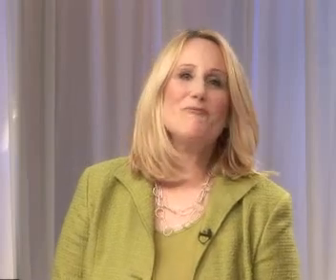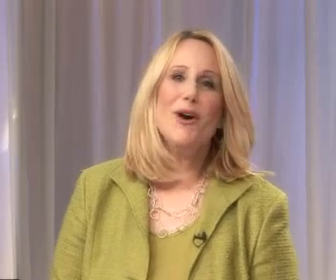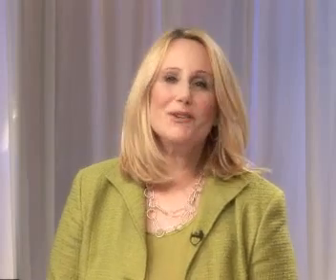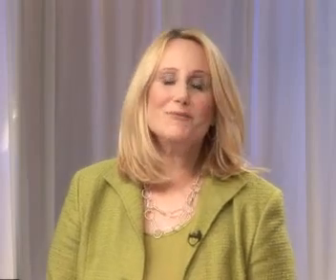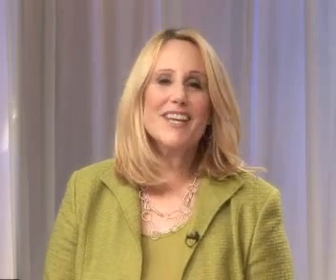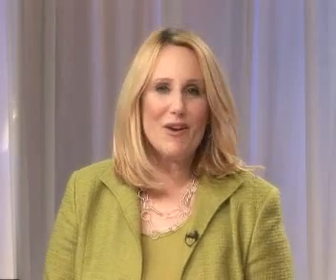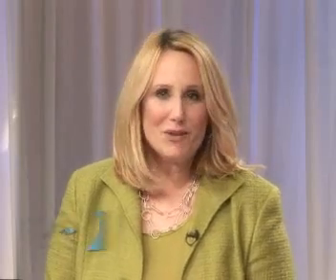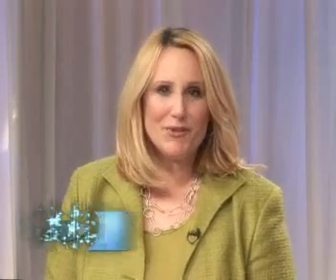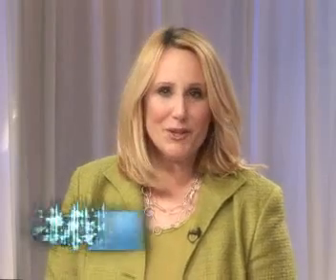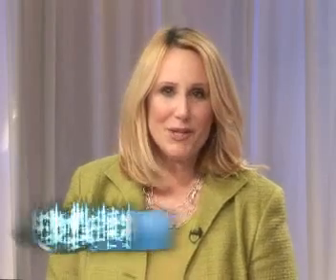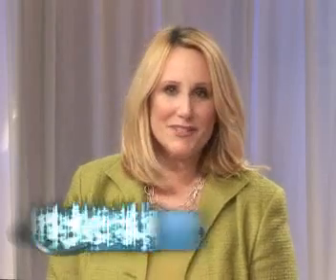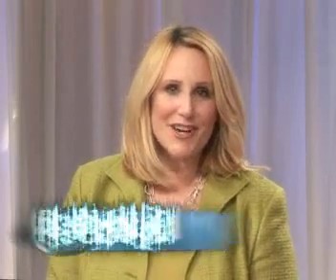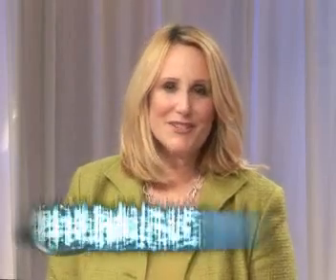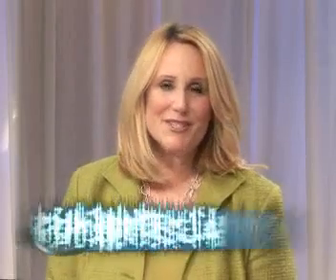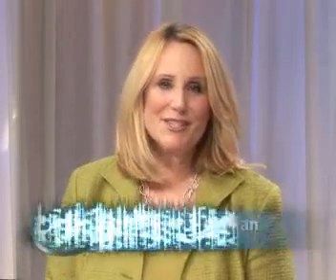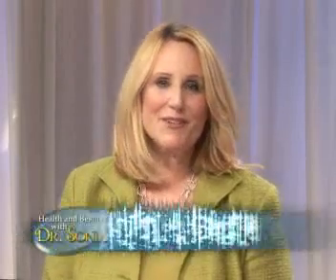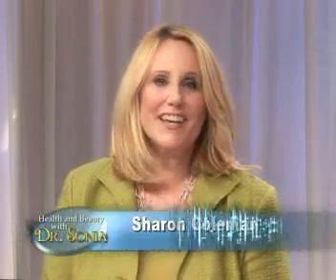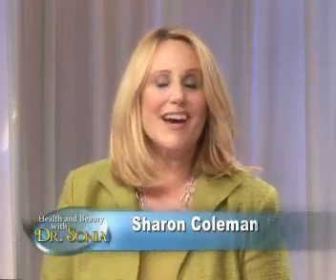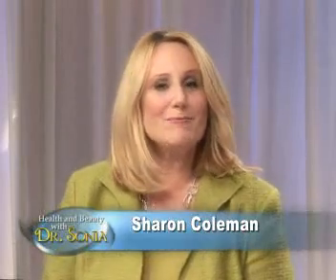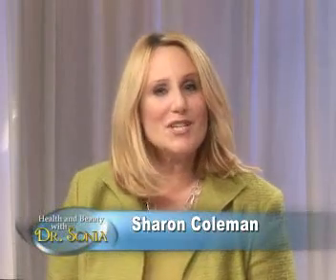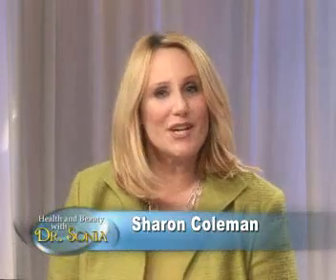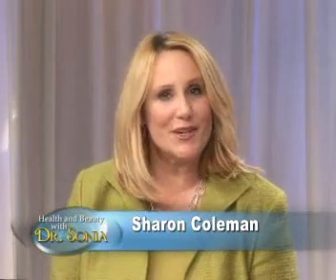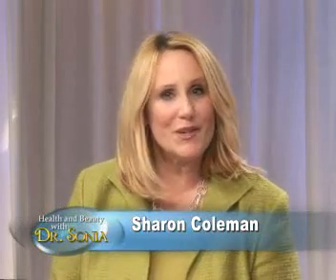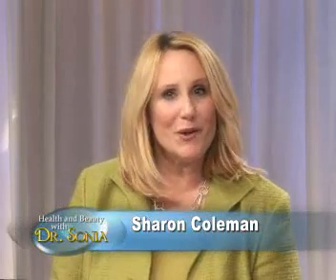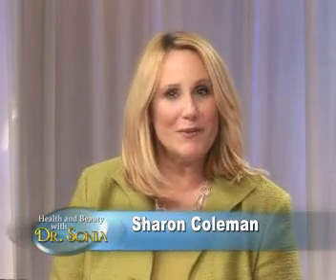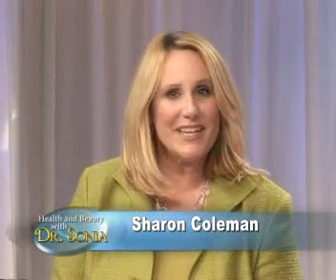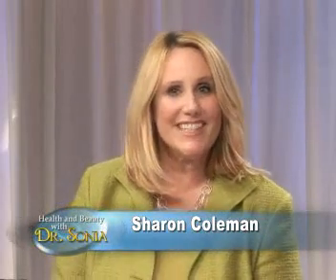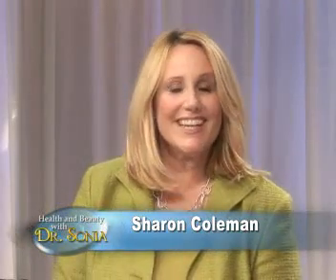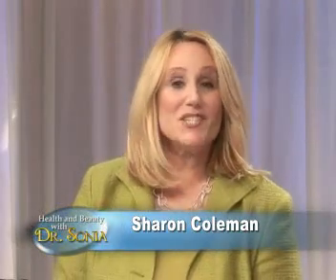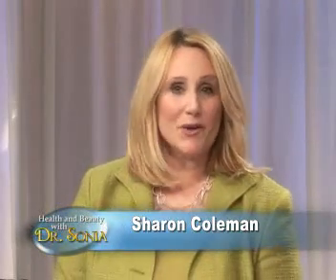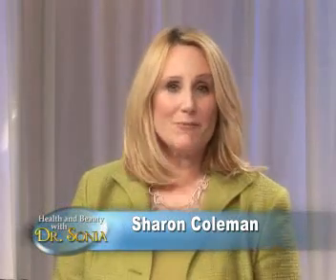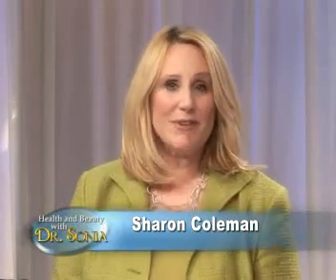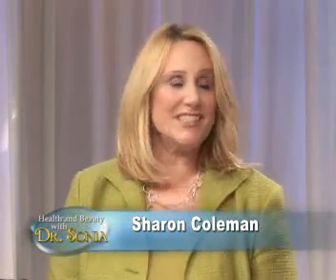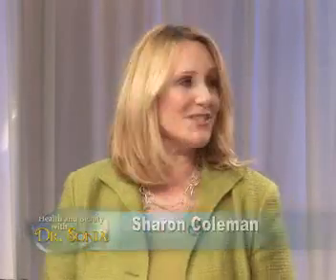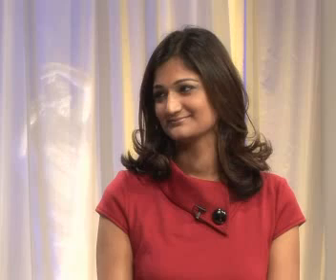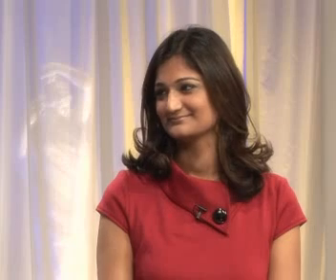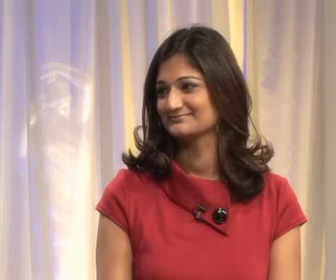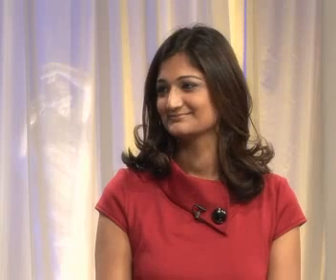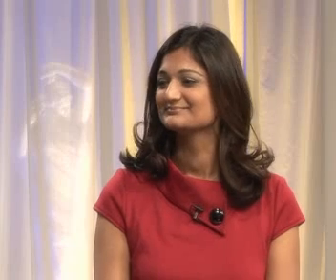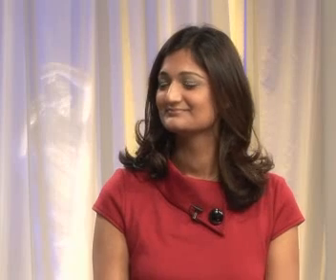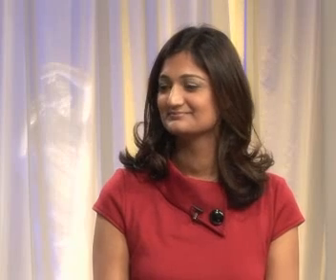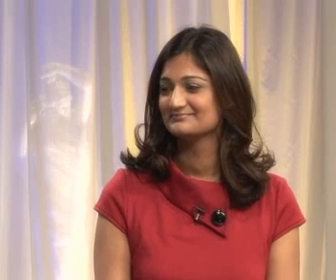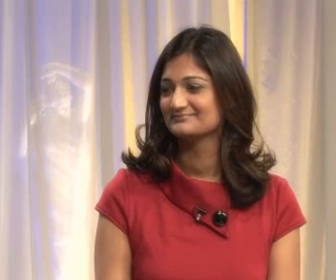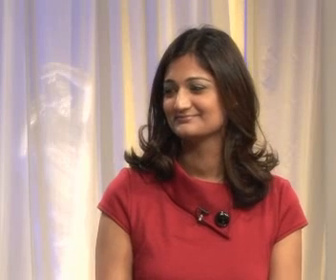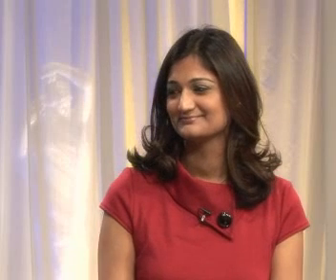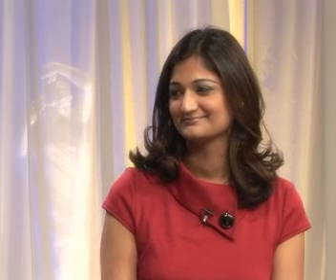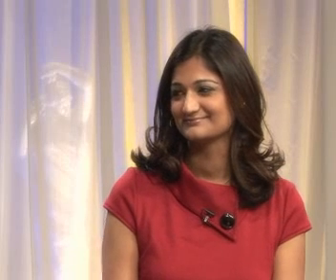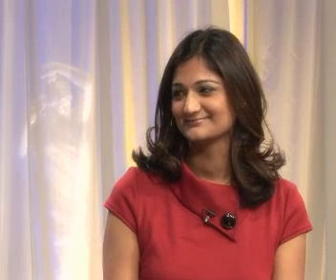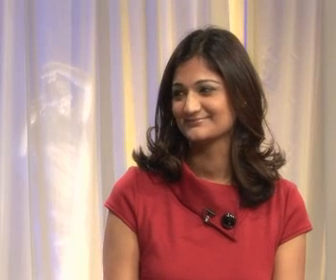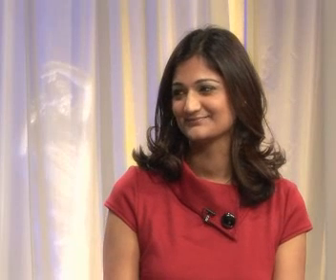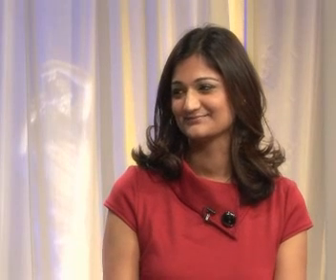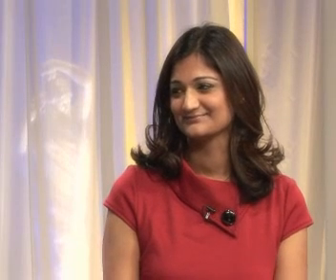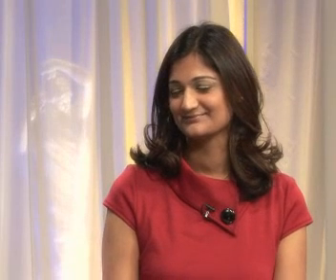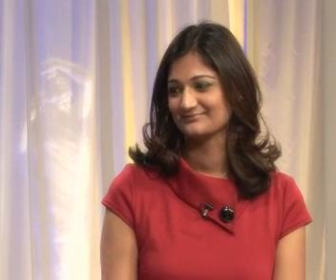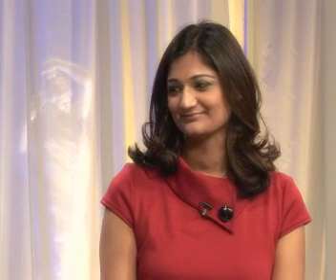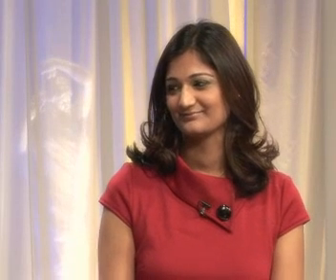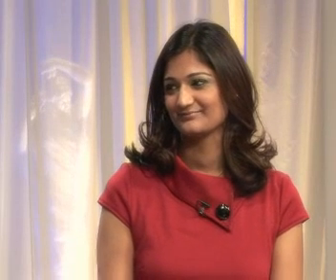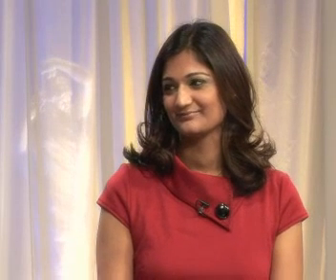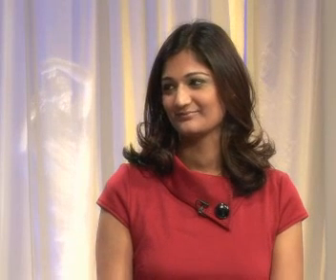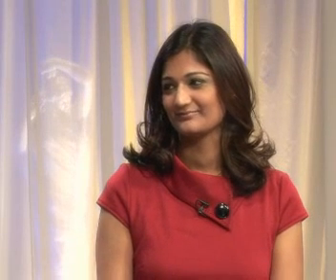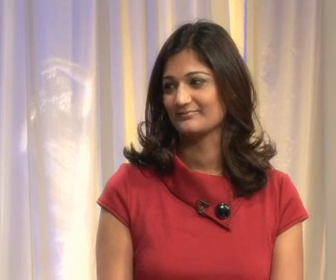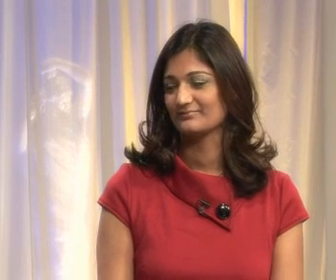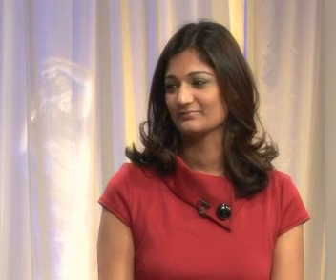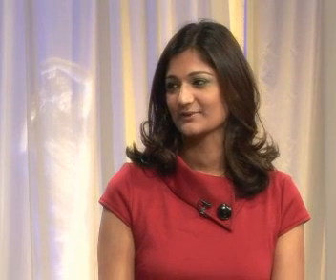Welcome to Health and Beauty with Dr. Sonja. I'm Sharon Coleman, and joining me is Dr. Sonja Badrashia-Bansel, a board-certified dermatologist.